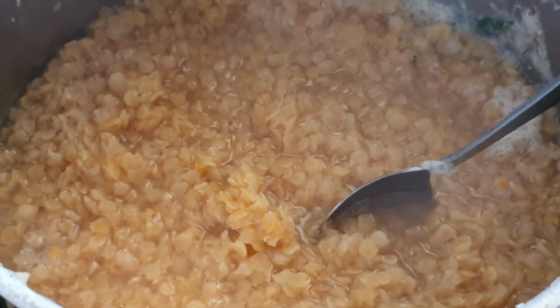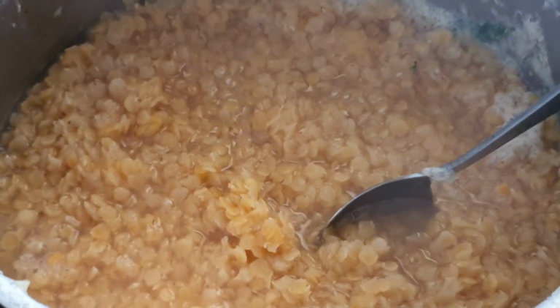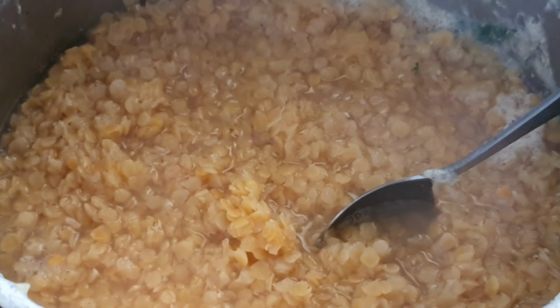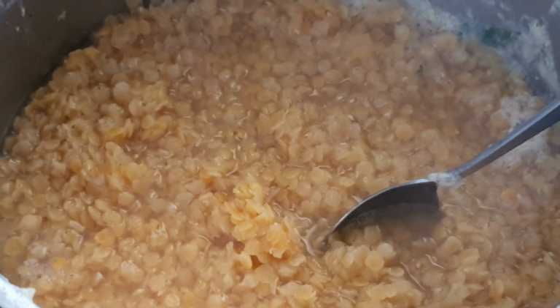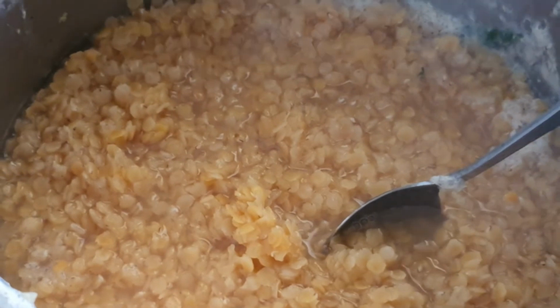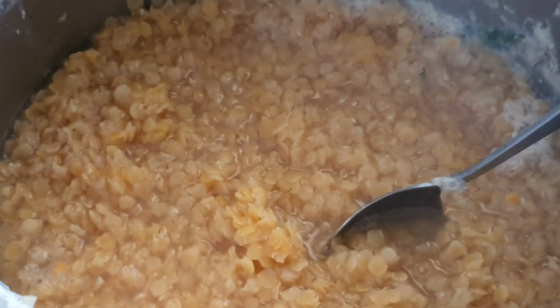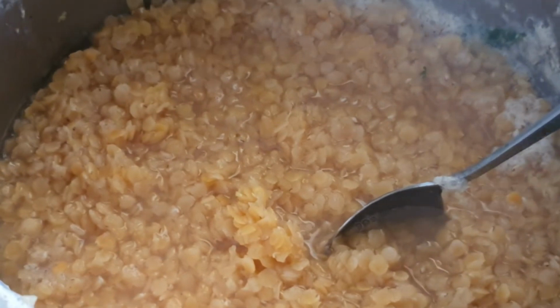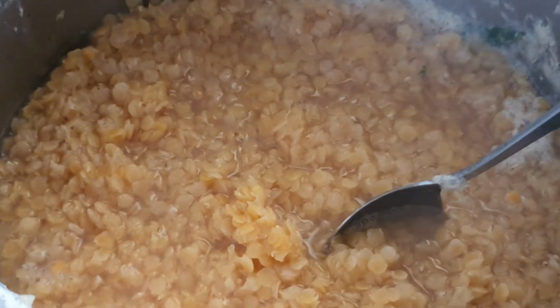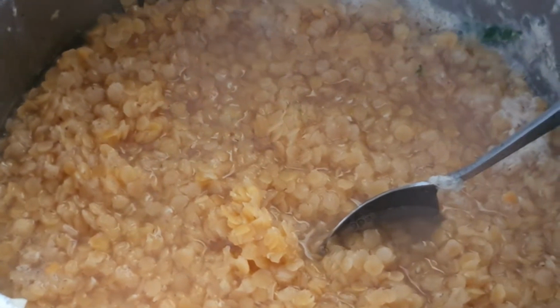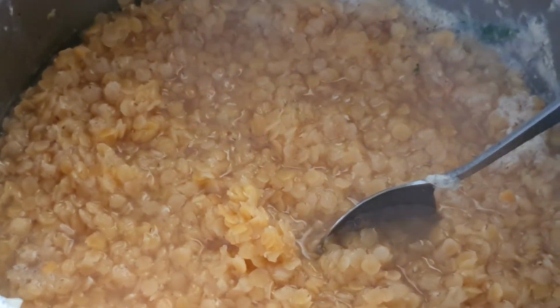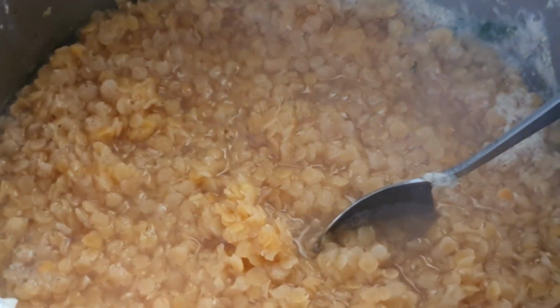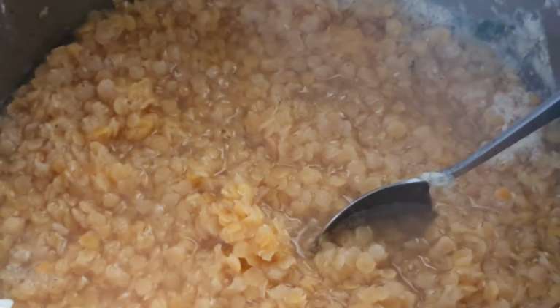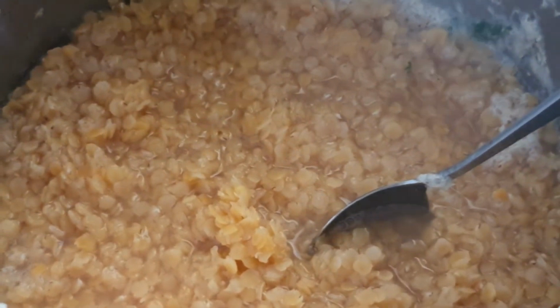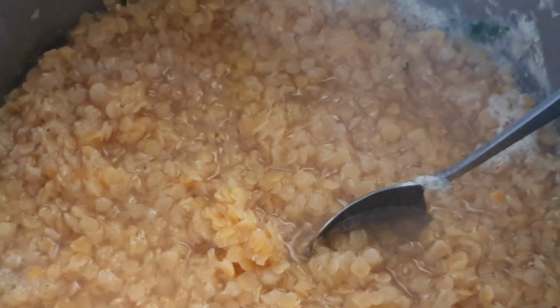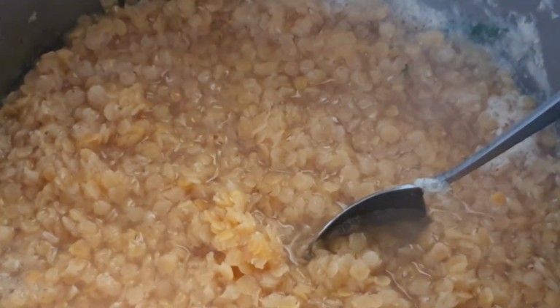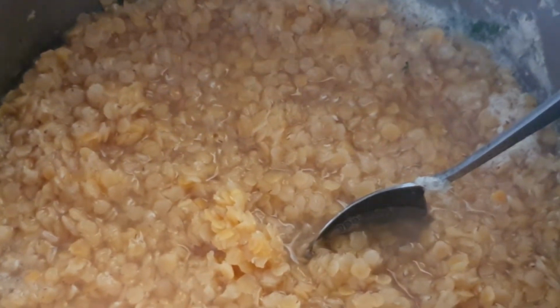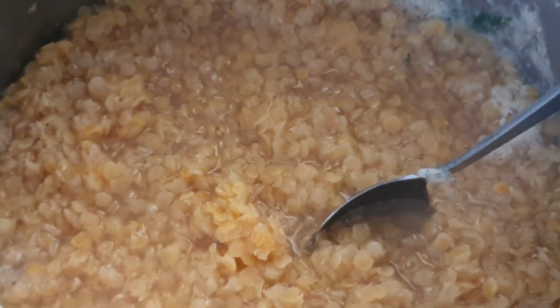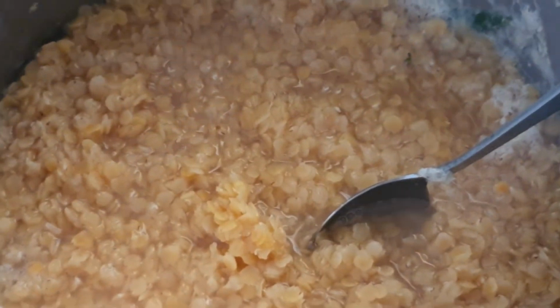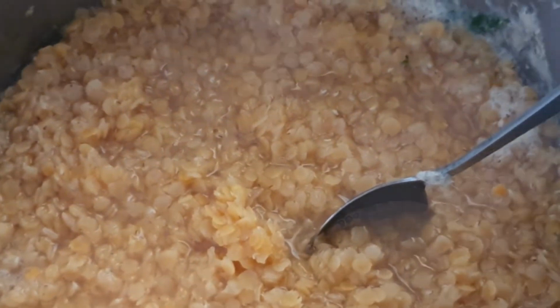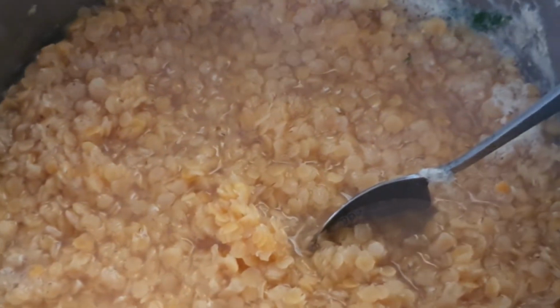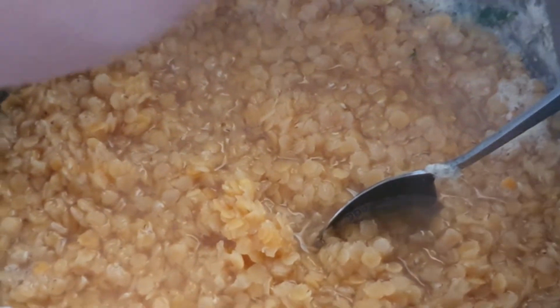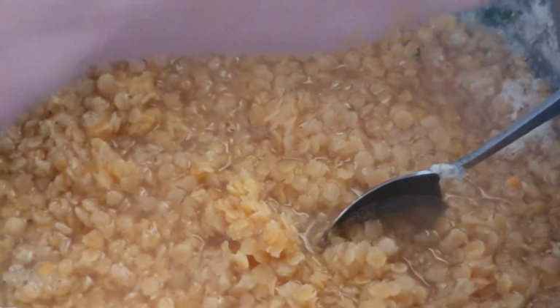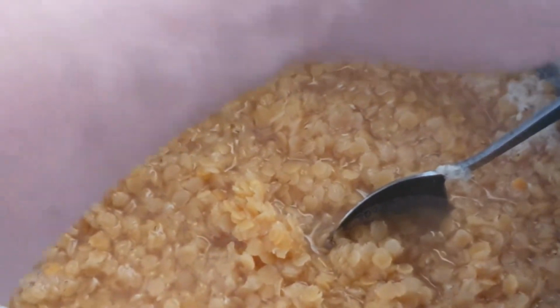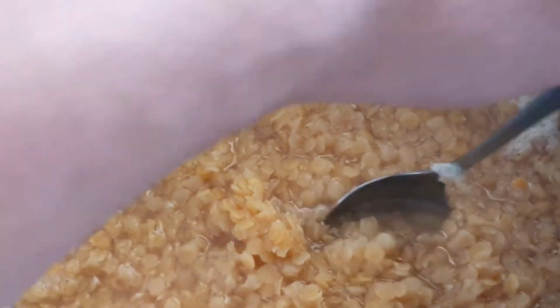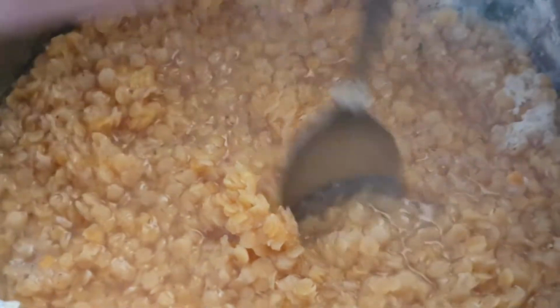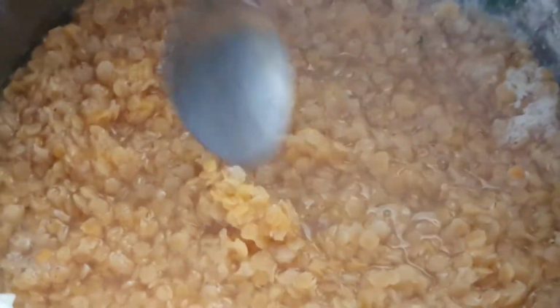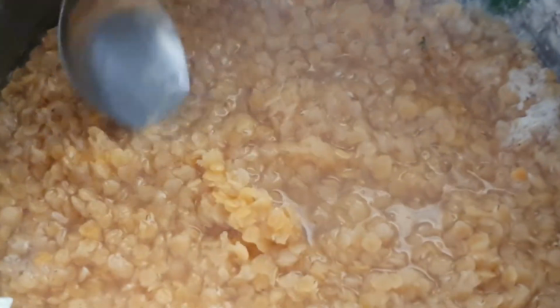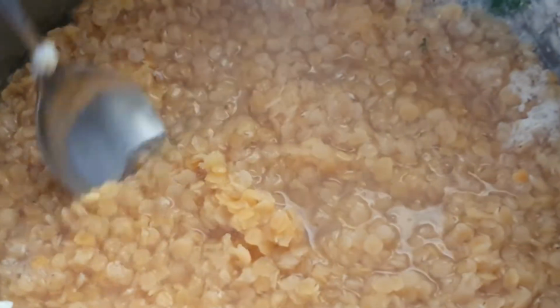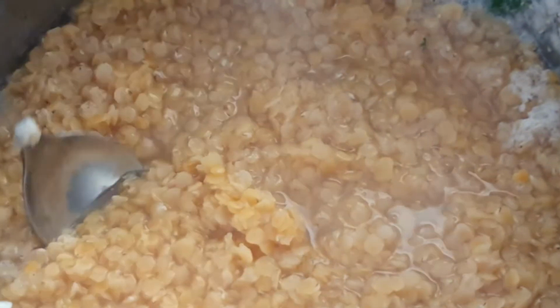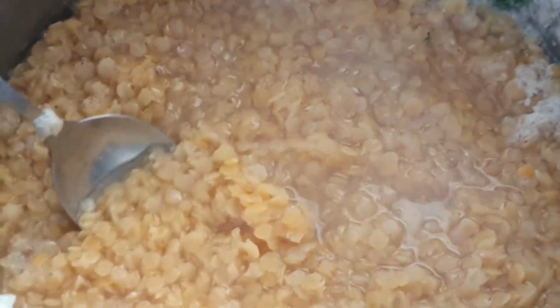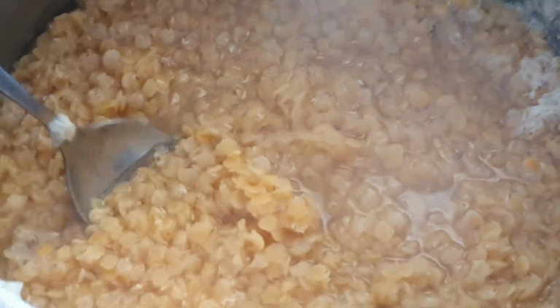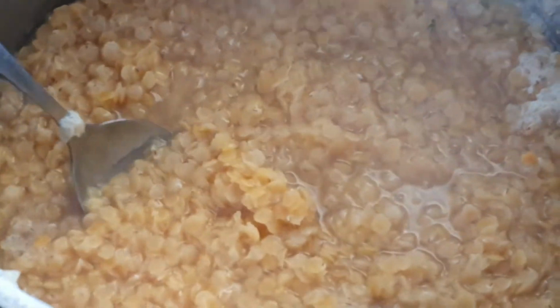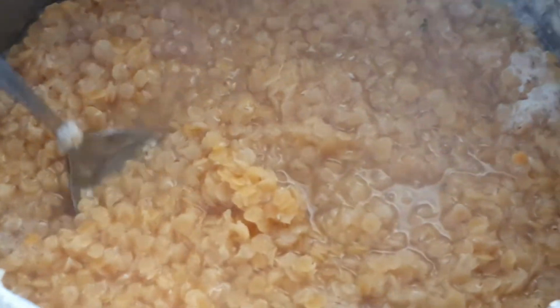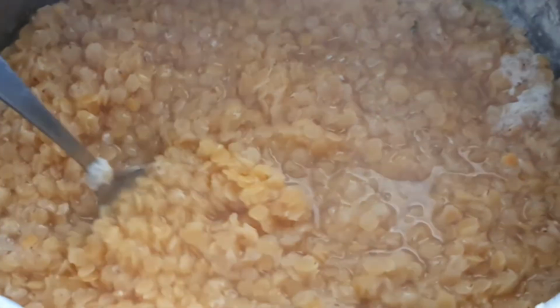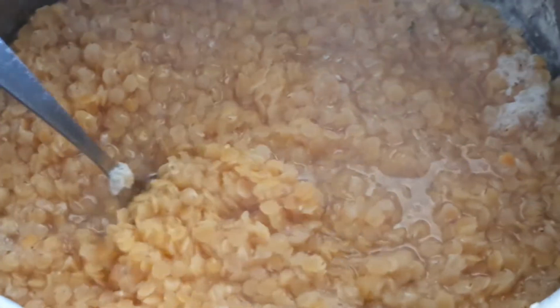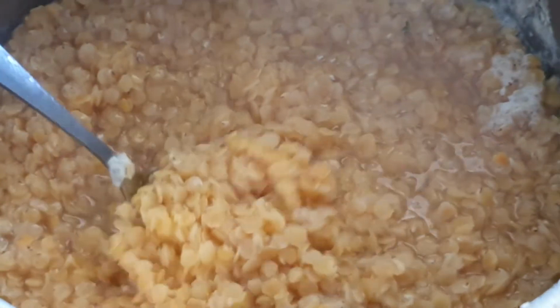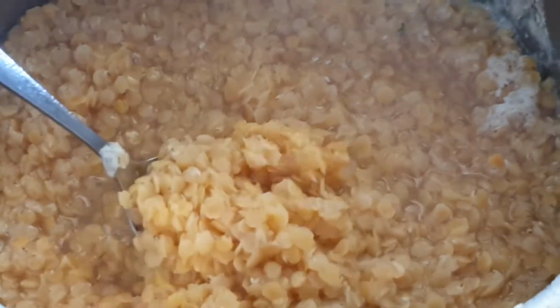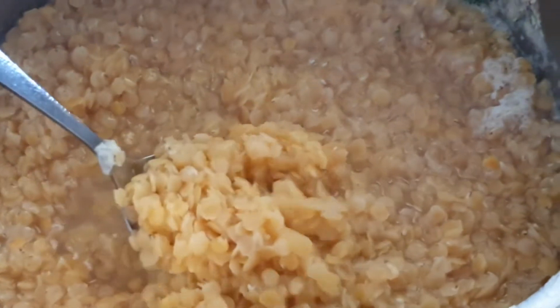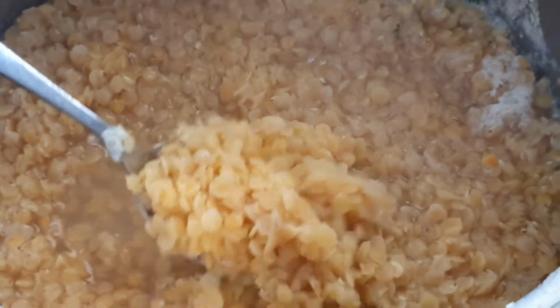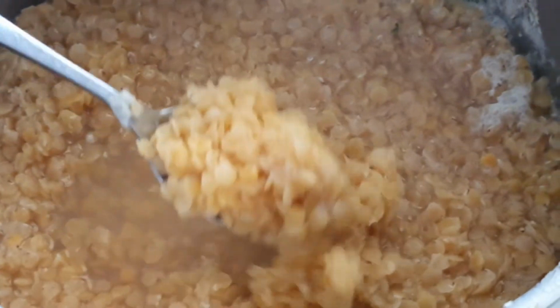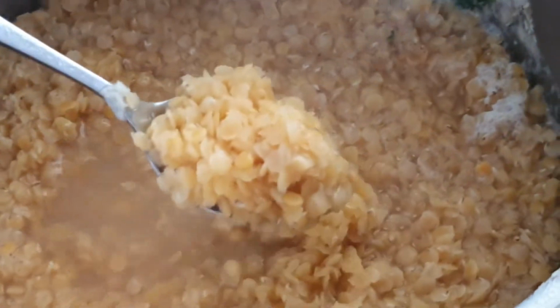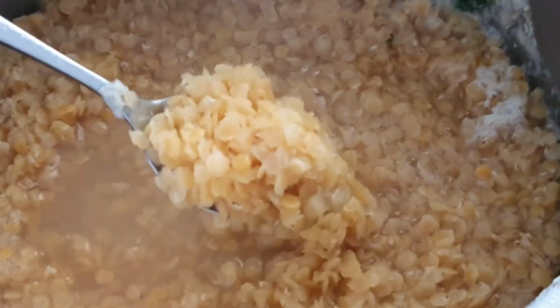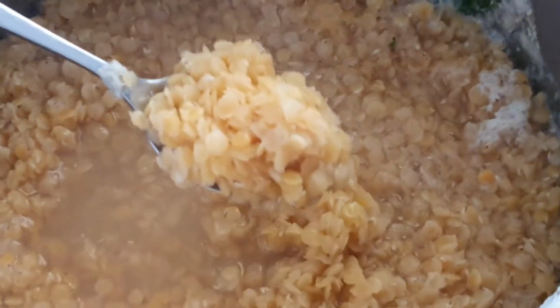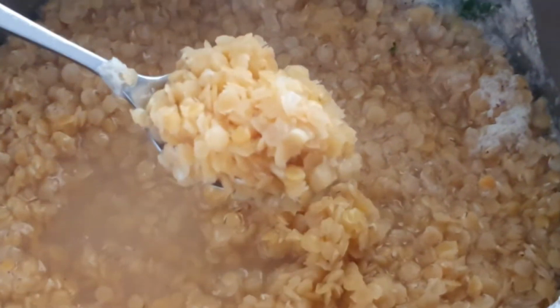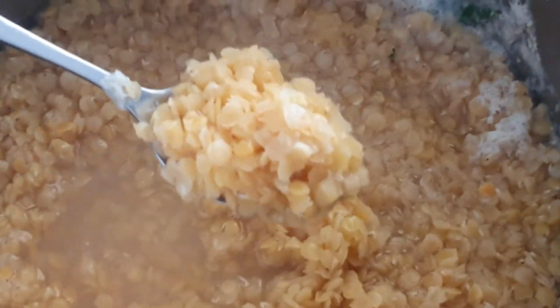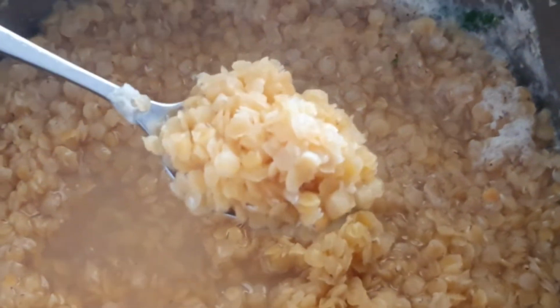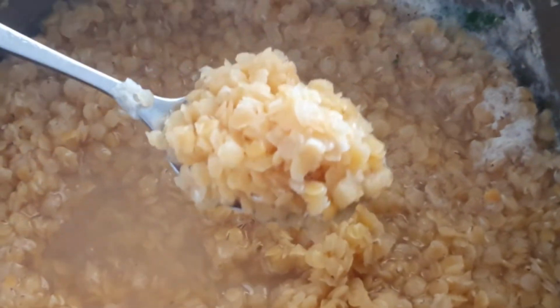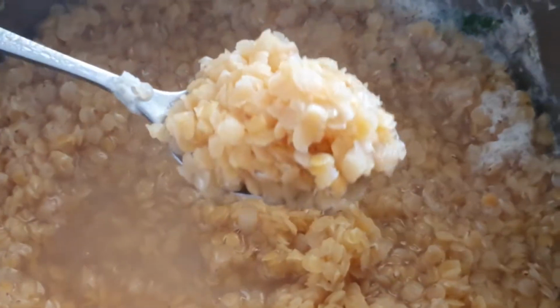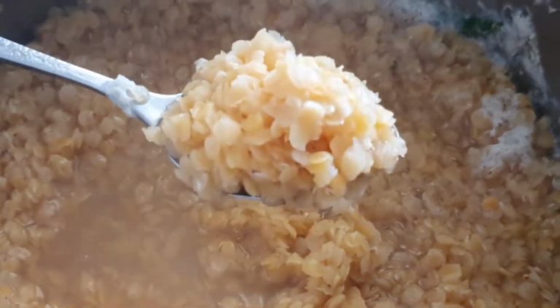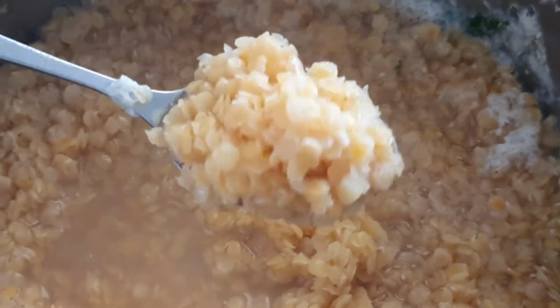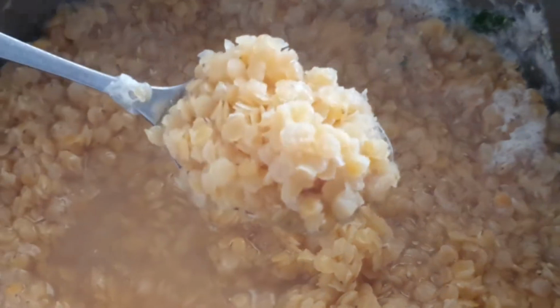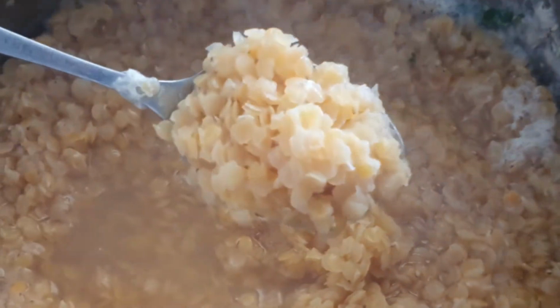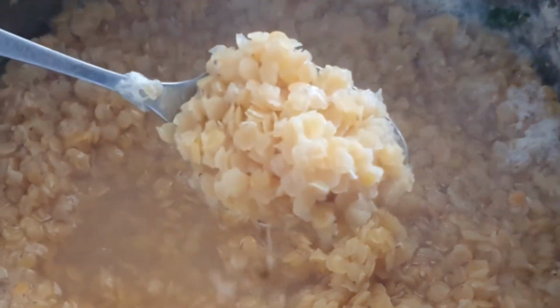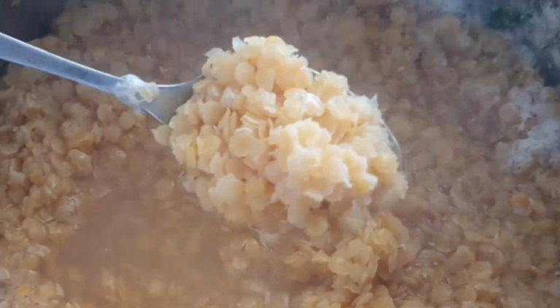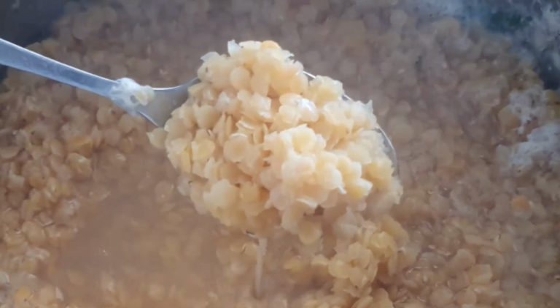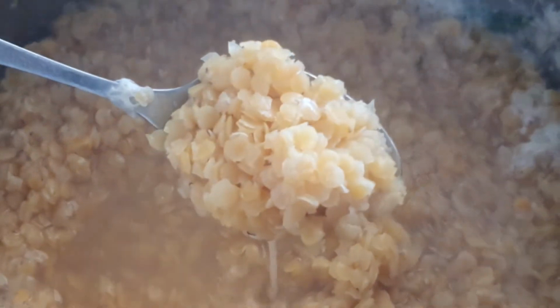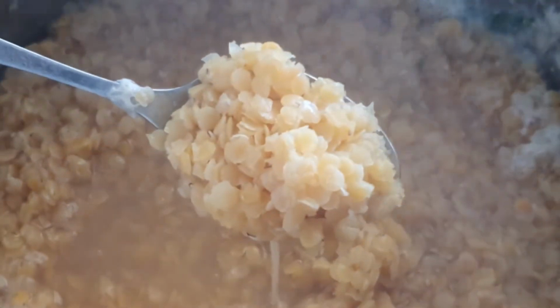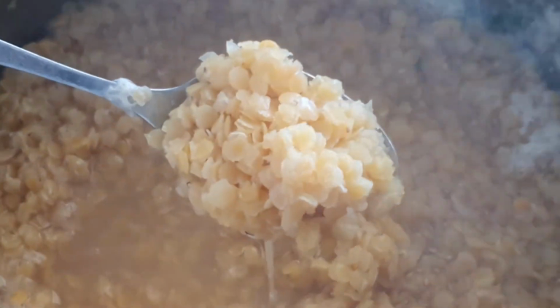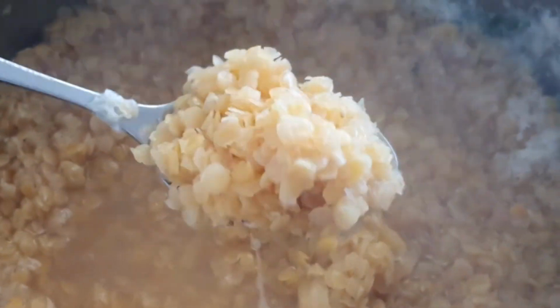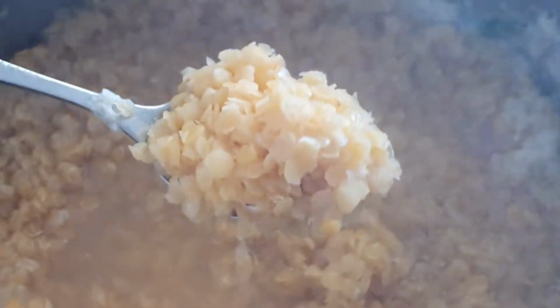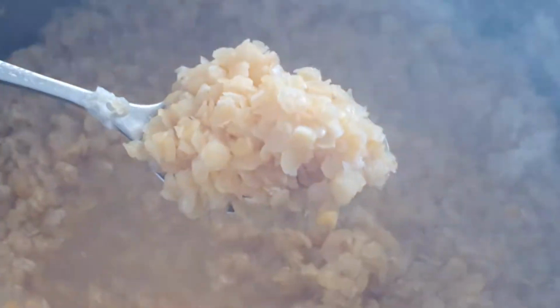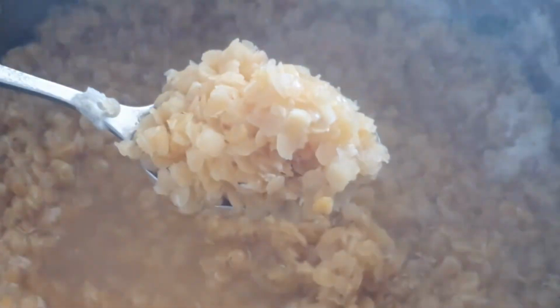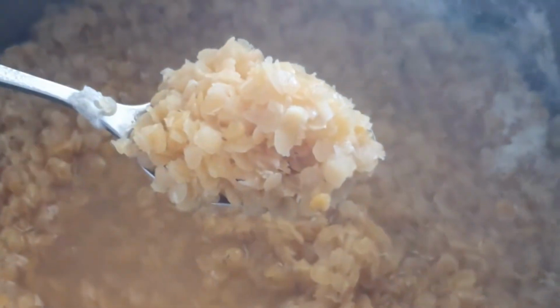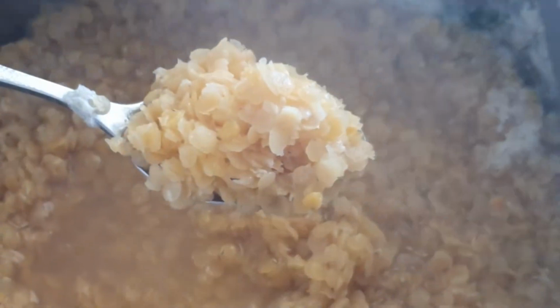Once it's ready you can take it out and pack it into a container, so it will be nice and soft like this.